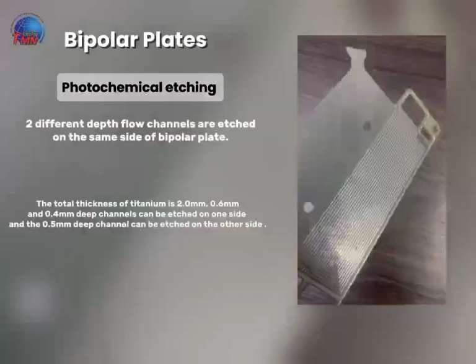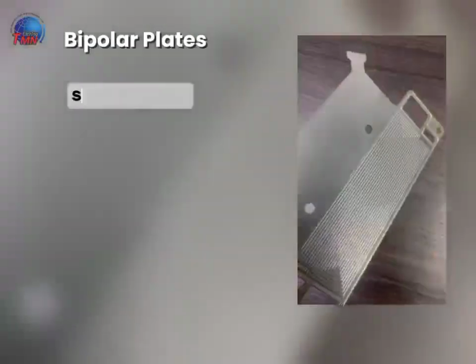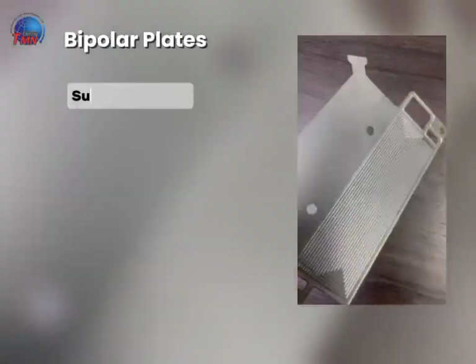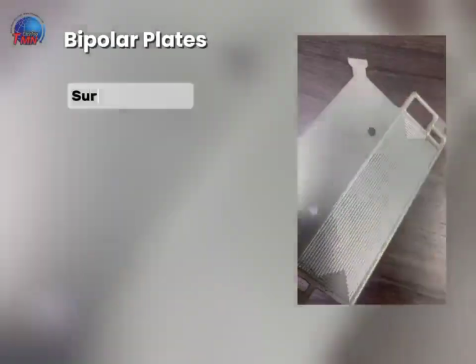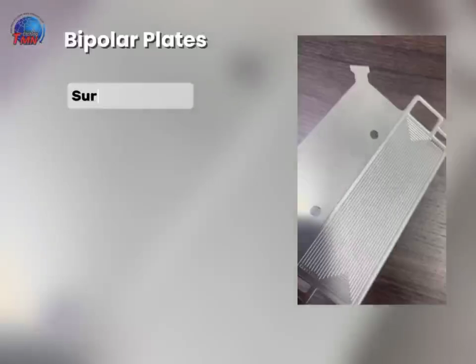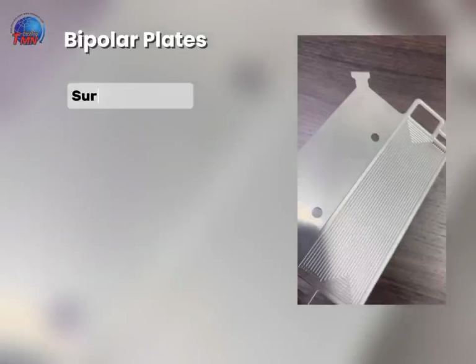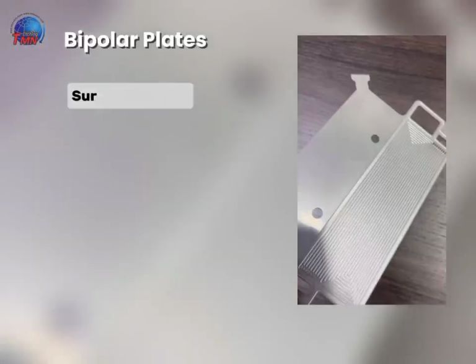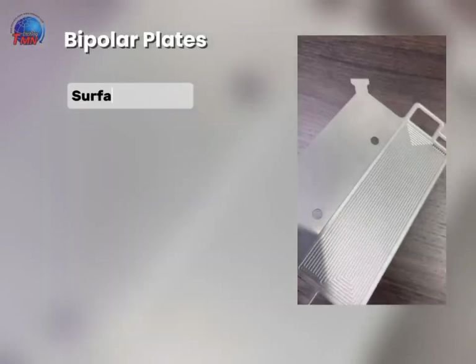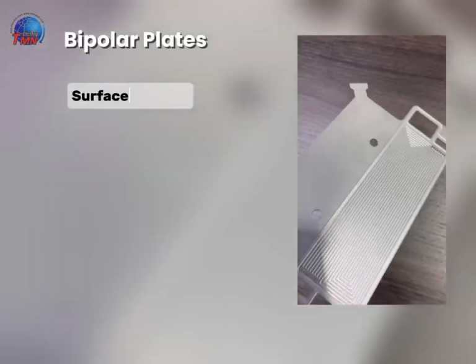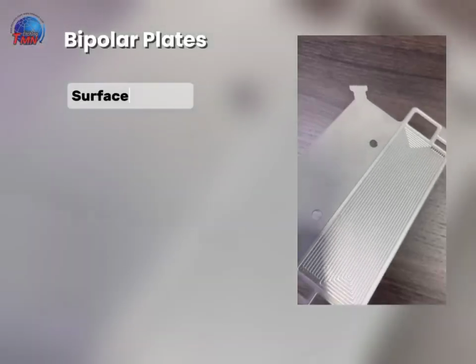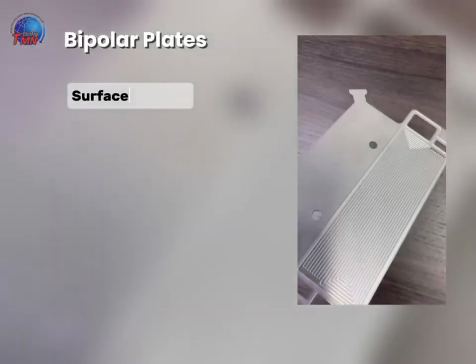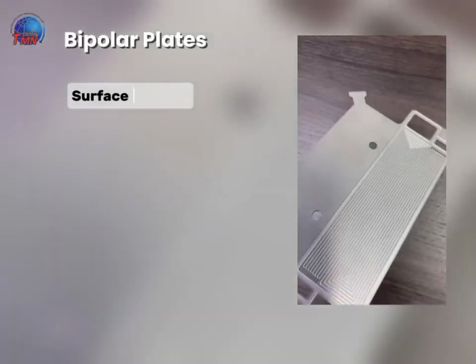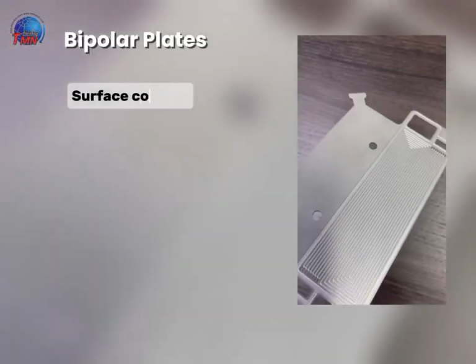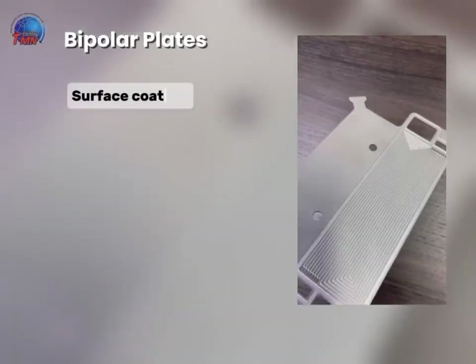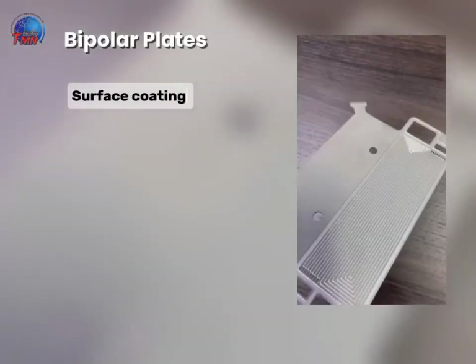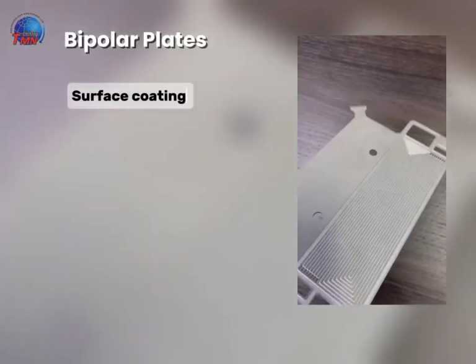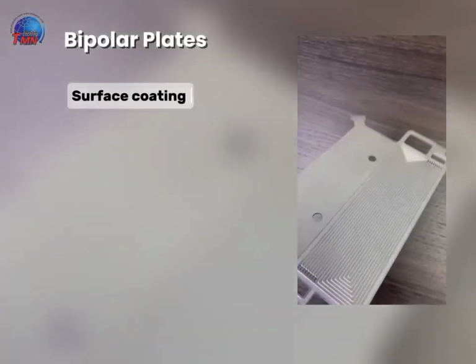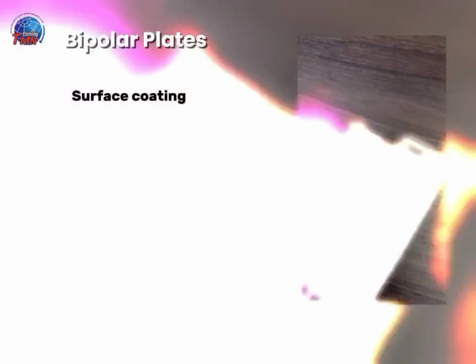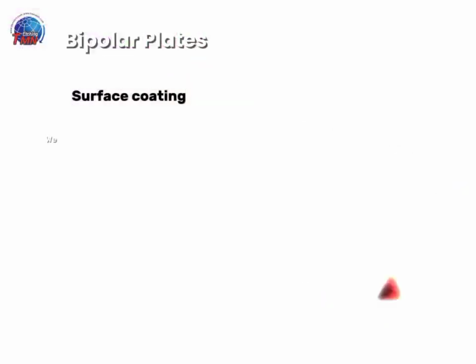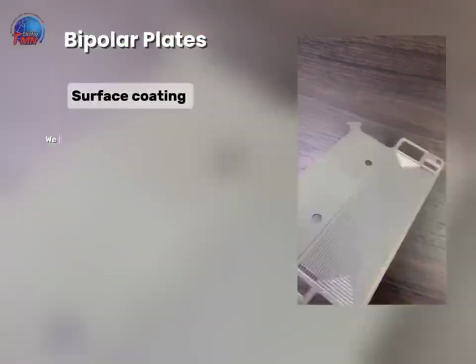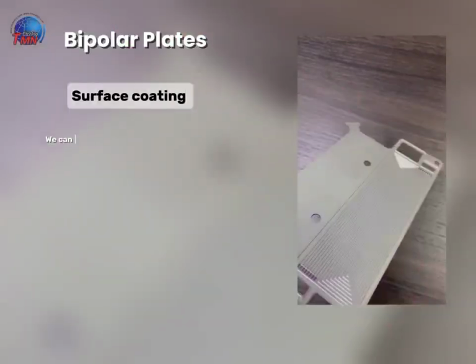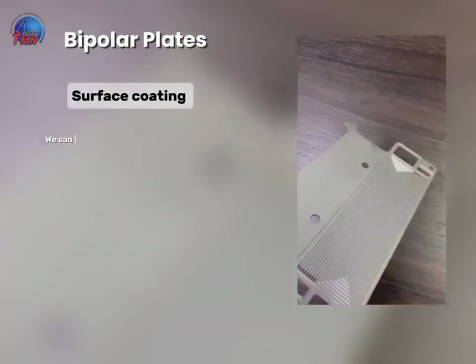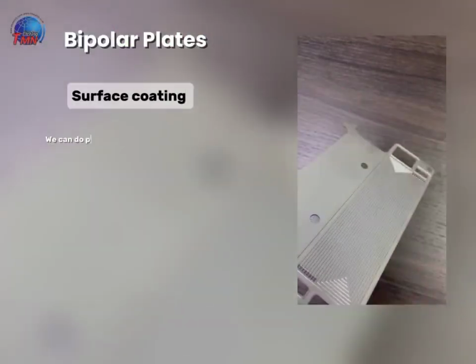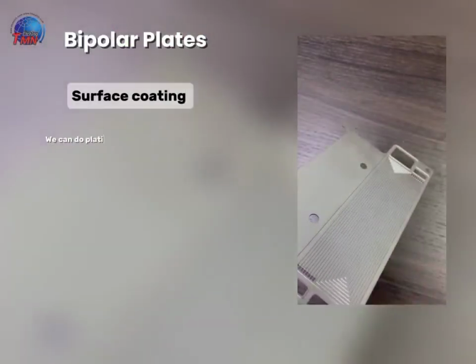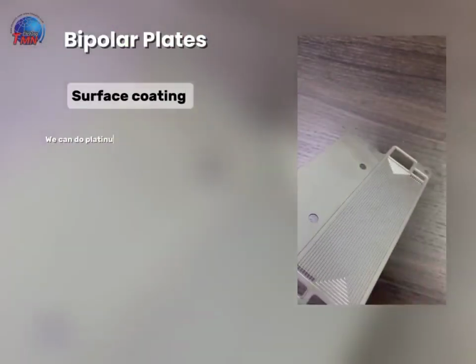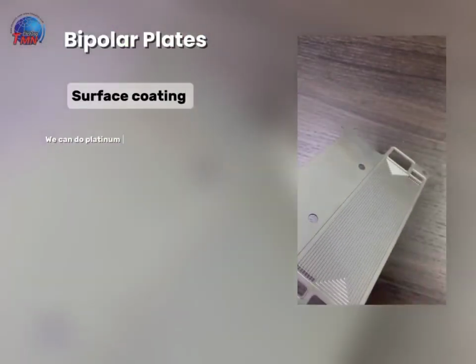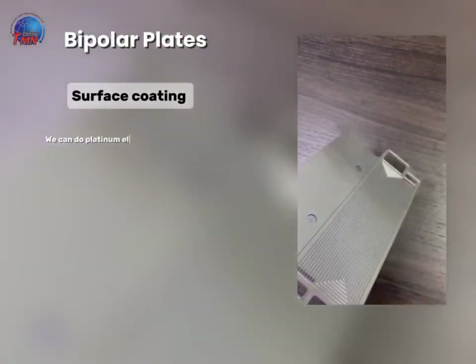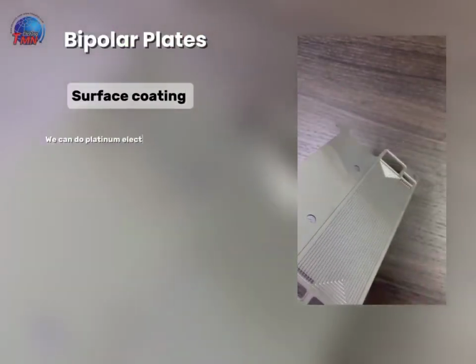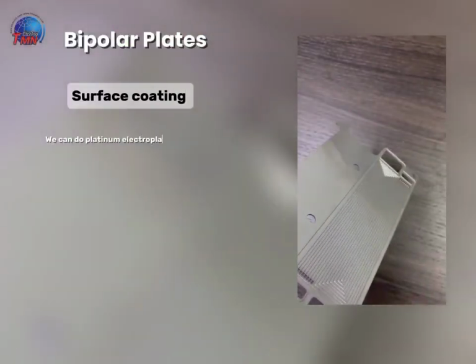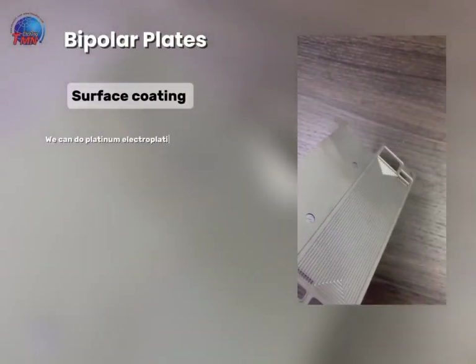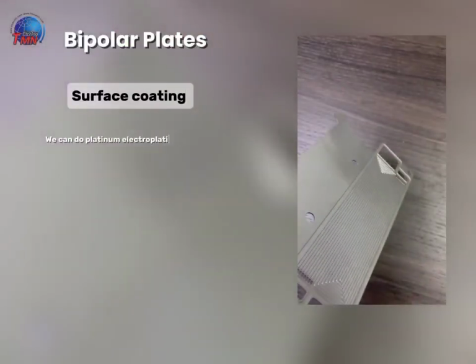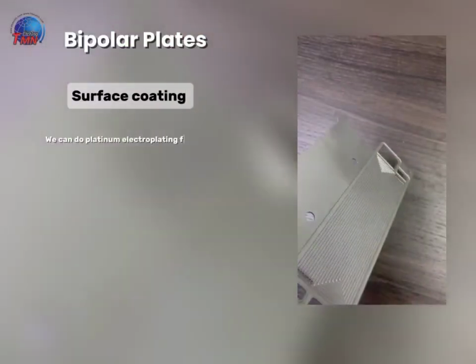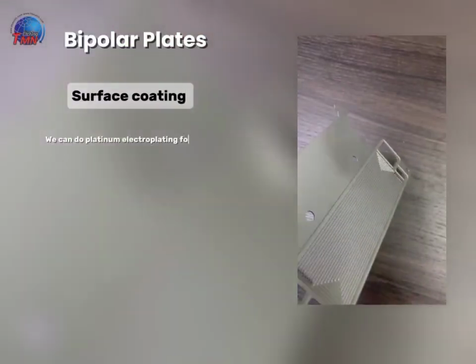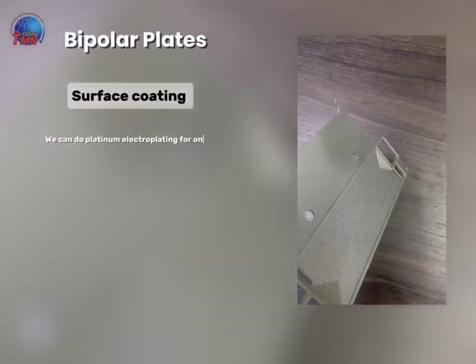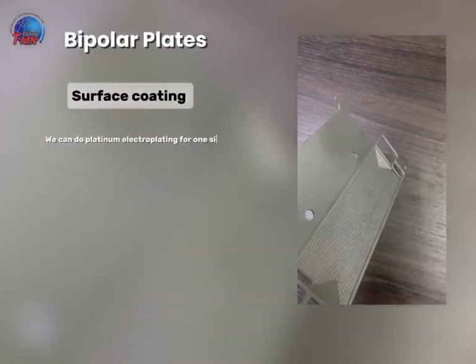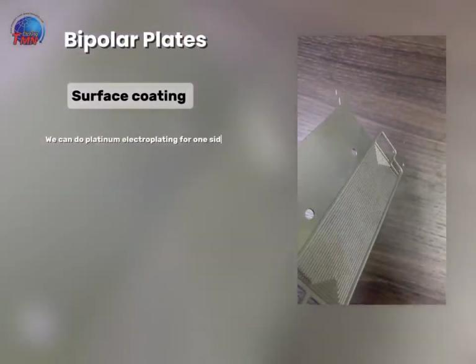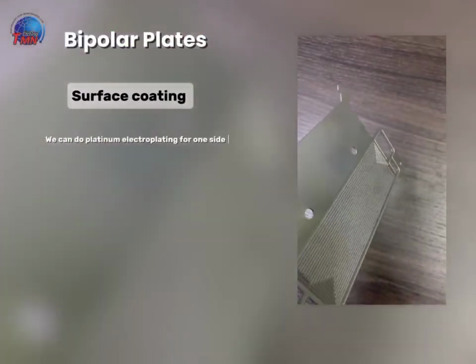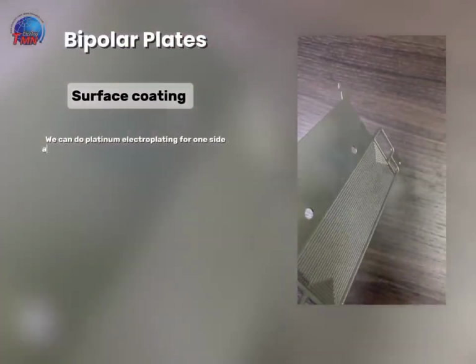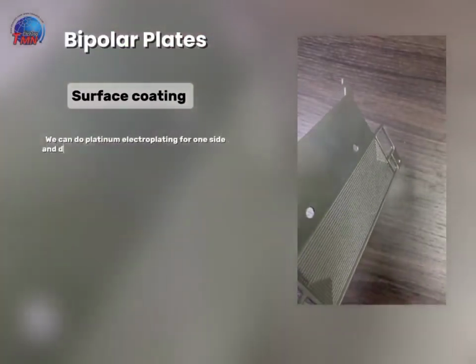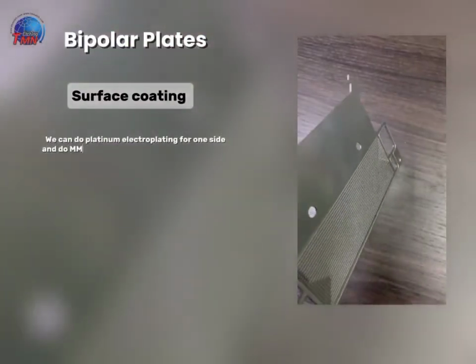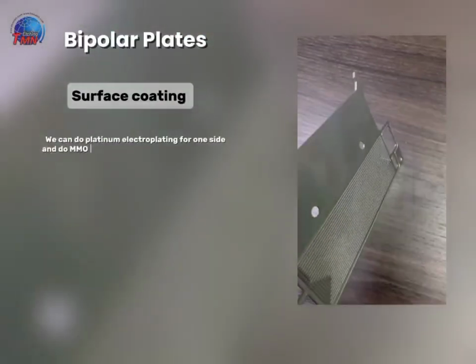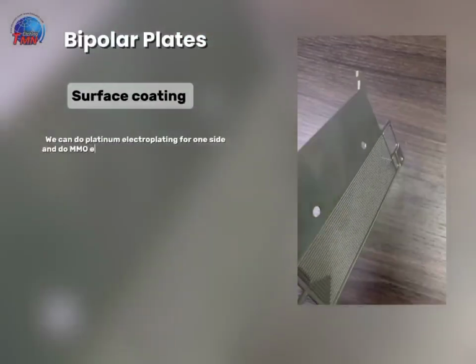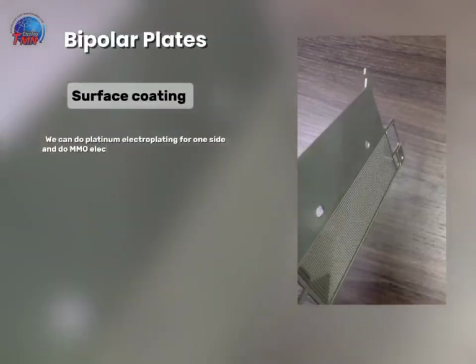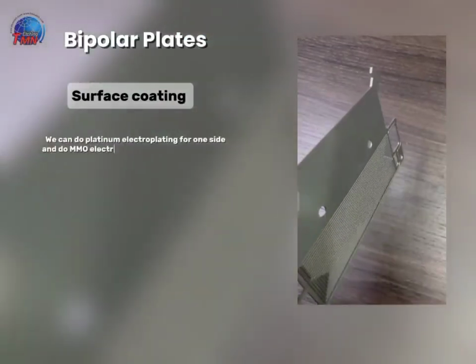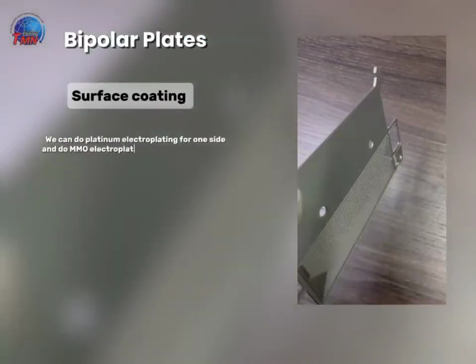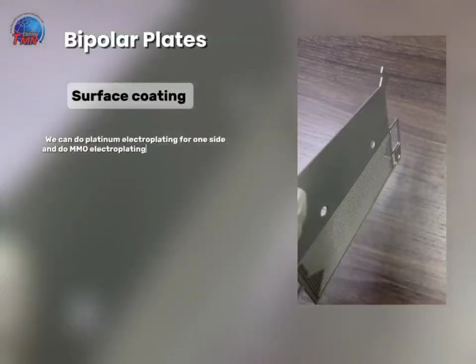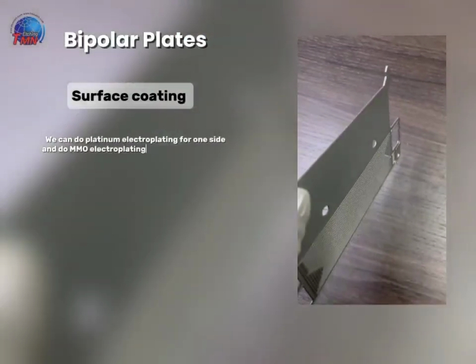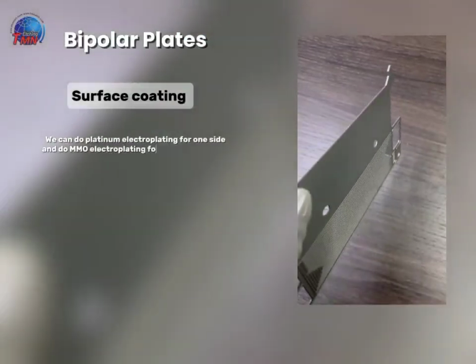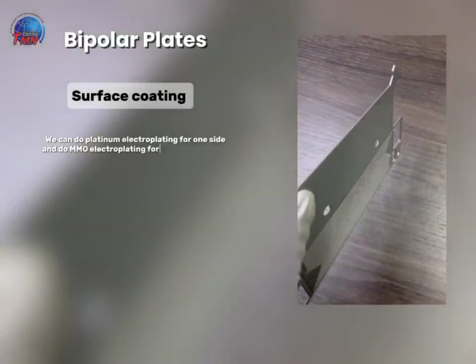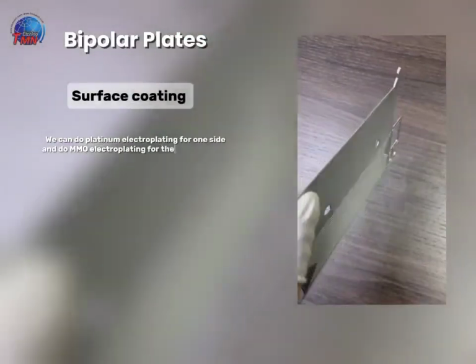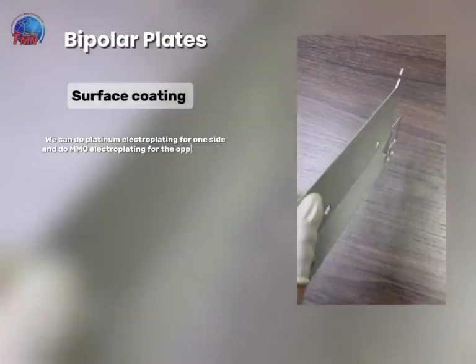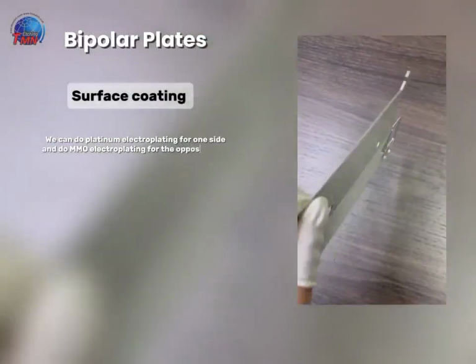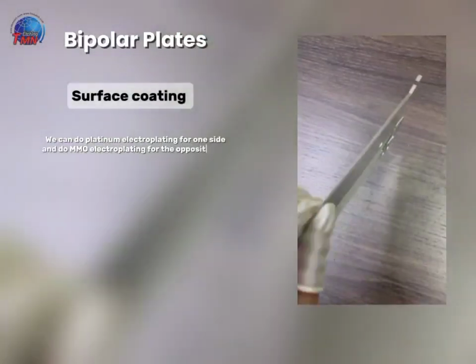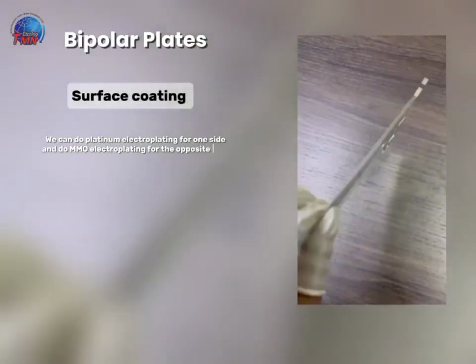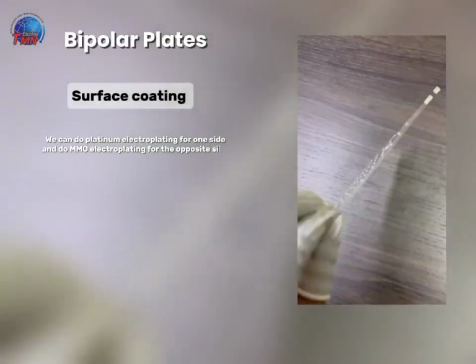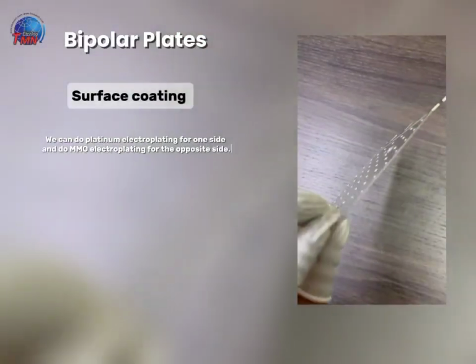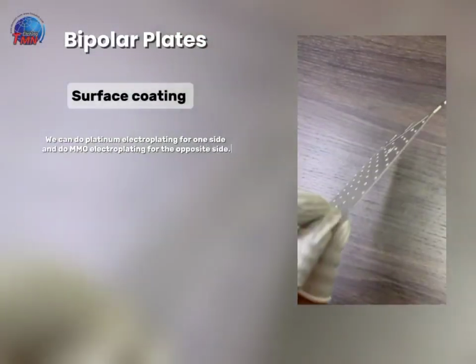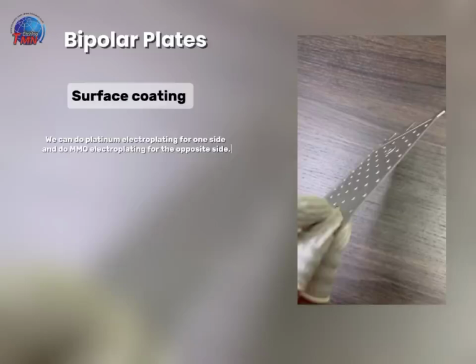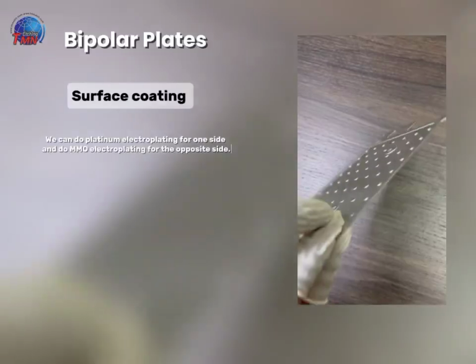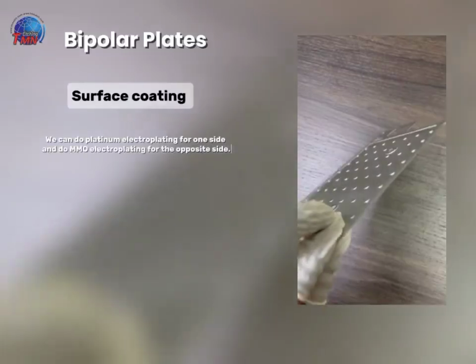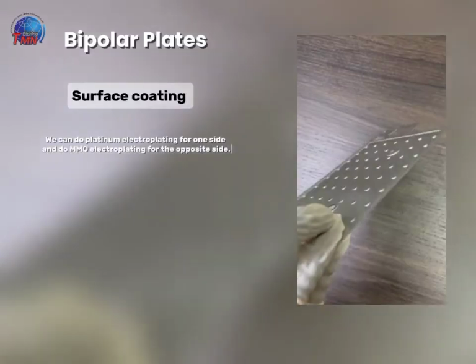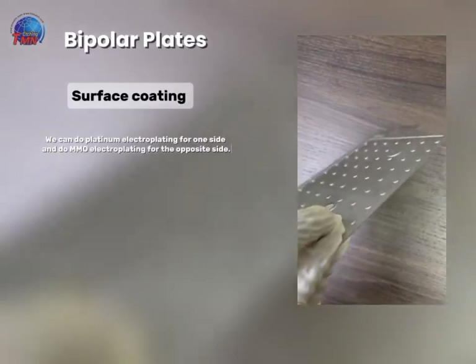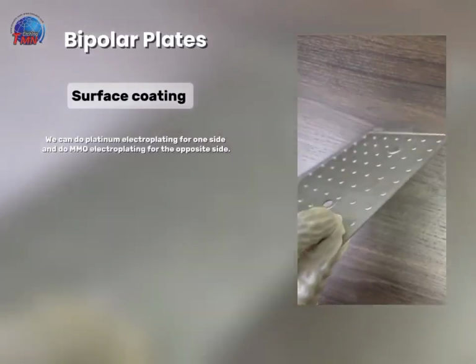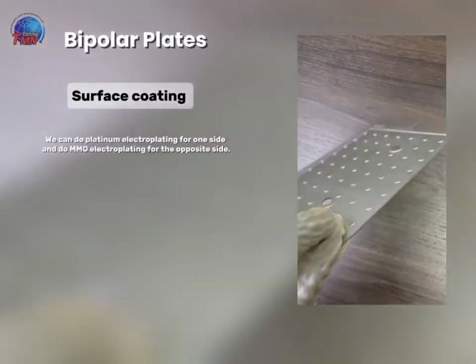Surface Coating. We can do platinum electroplating for one side and MMO electroplating for the opposite side.